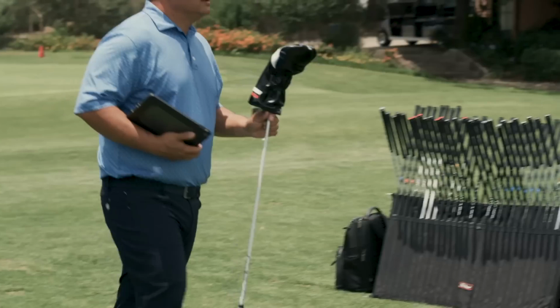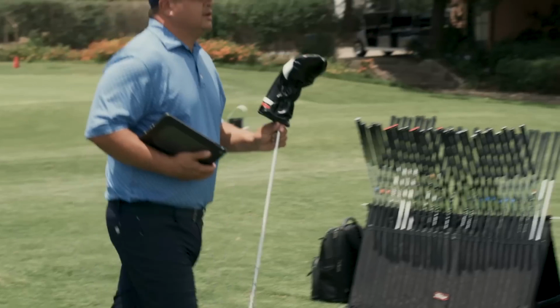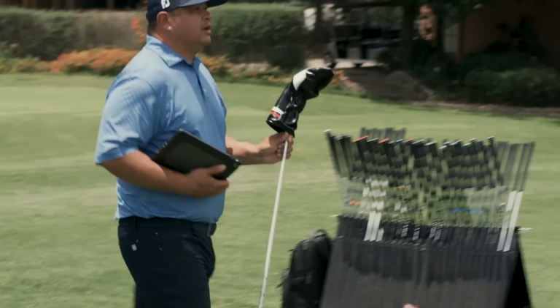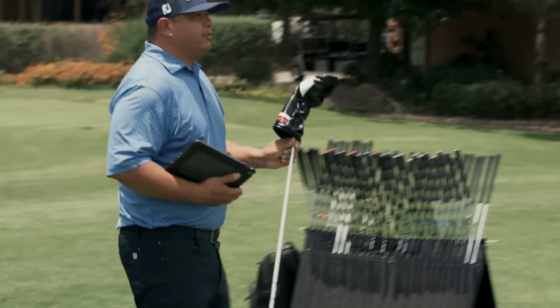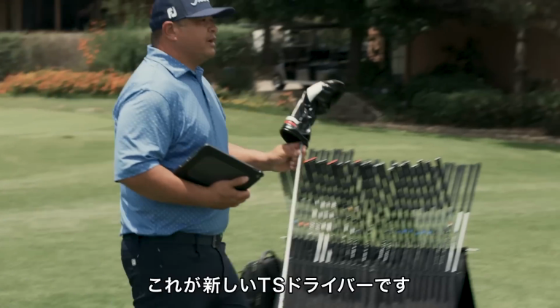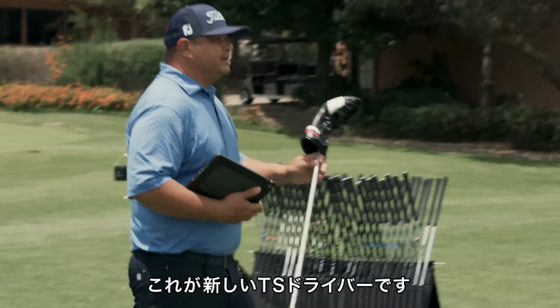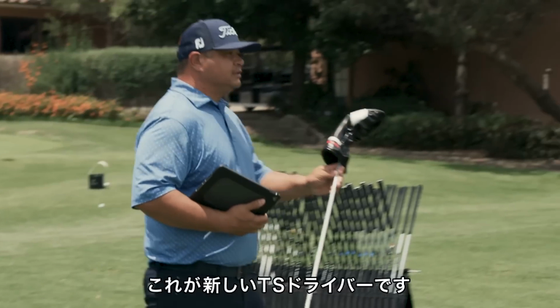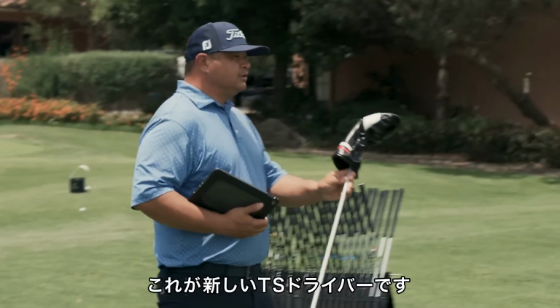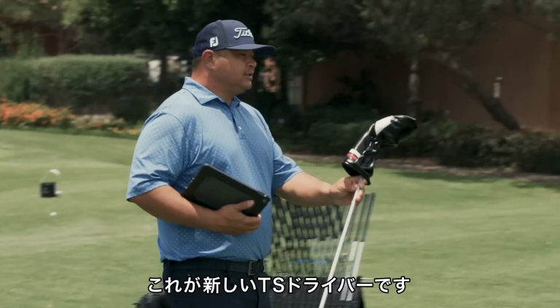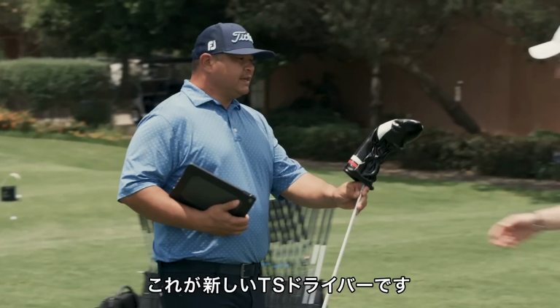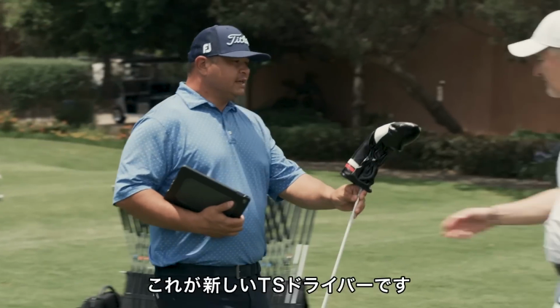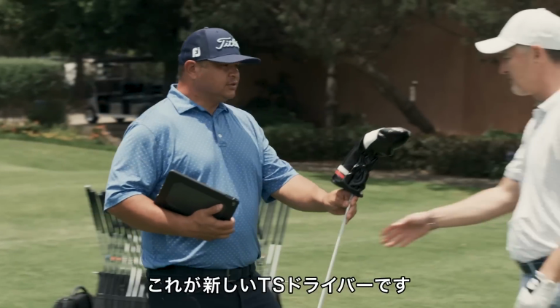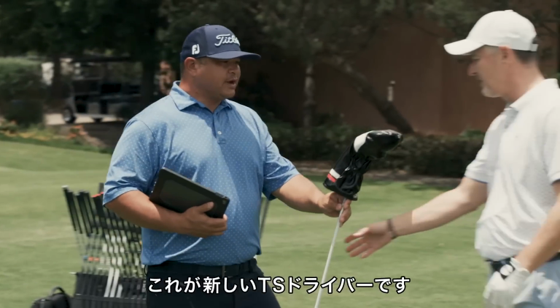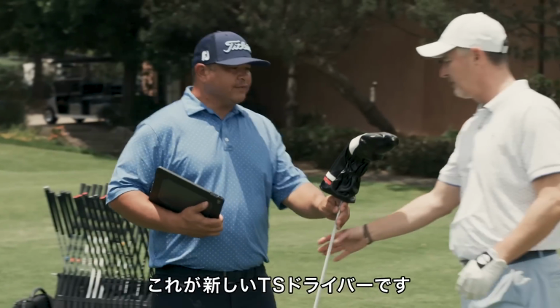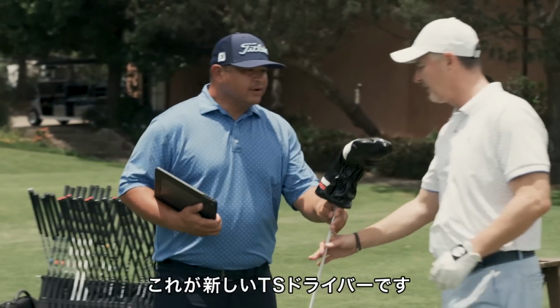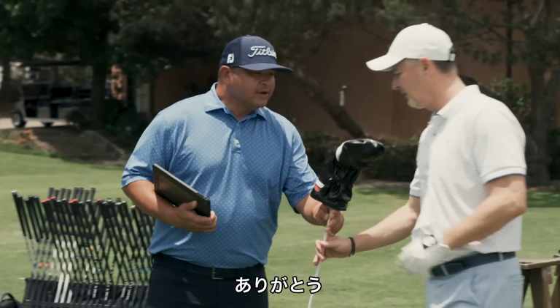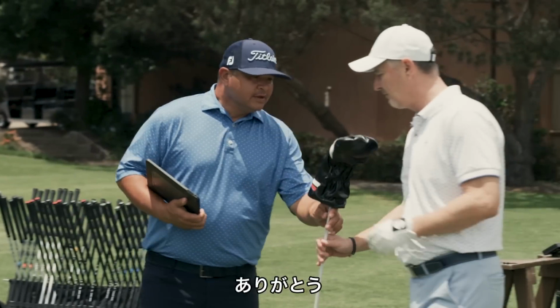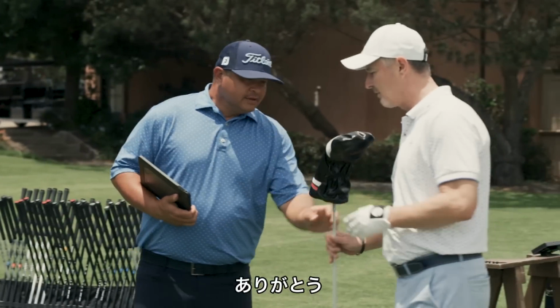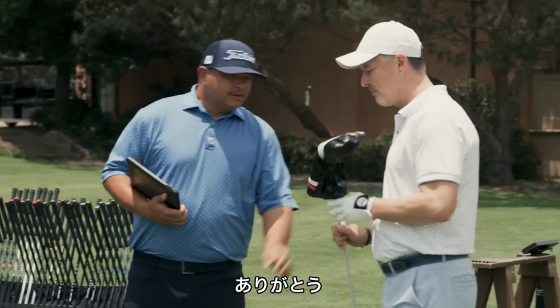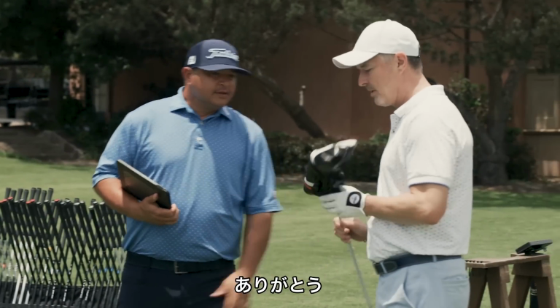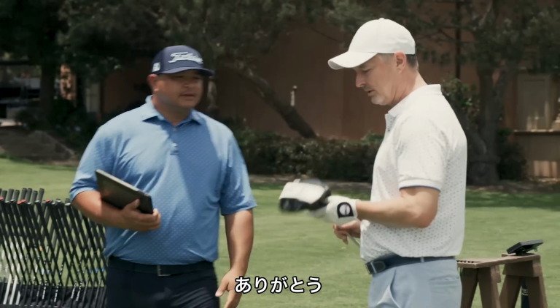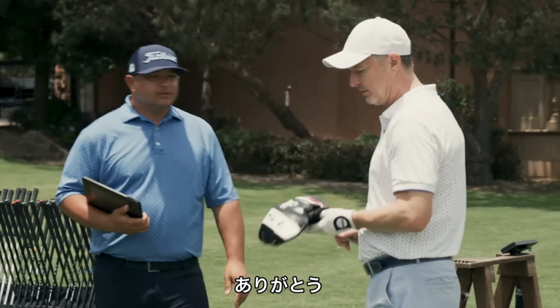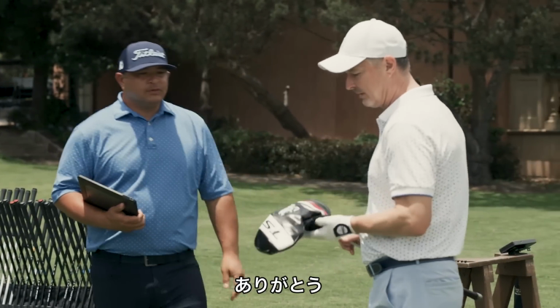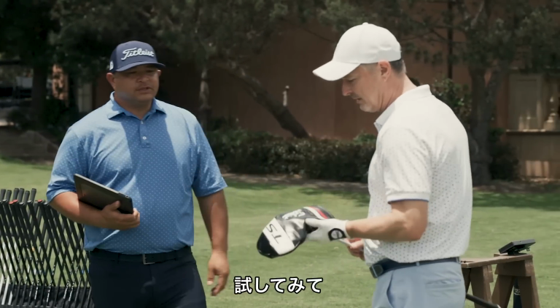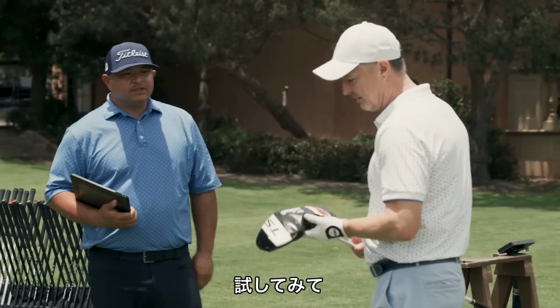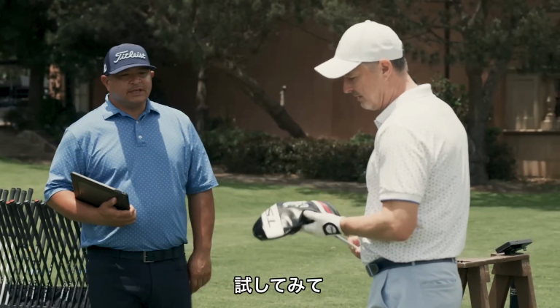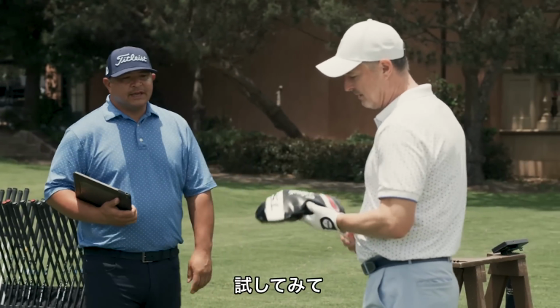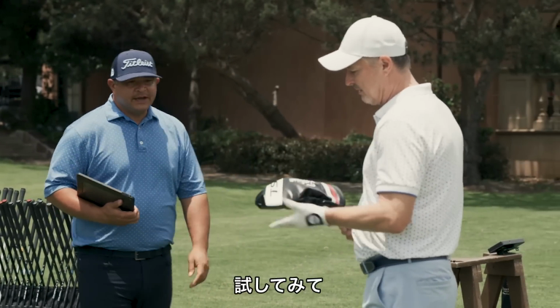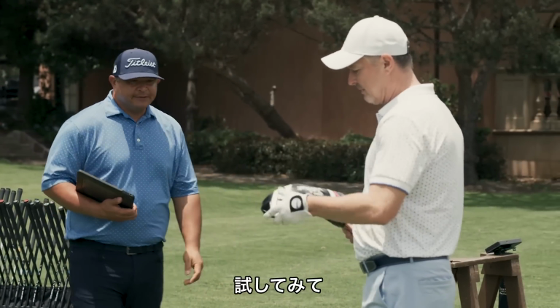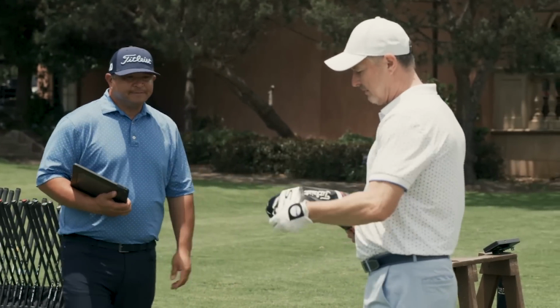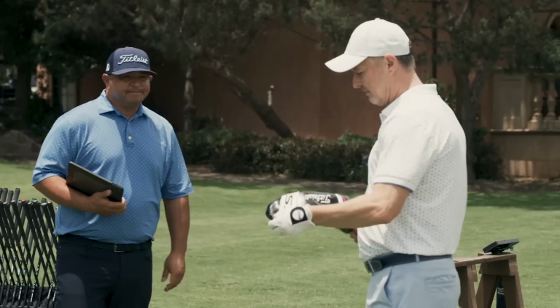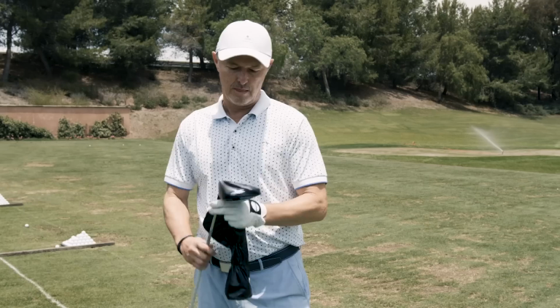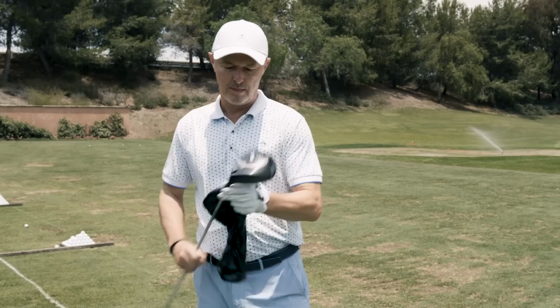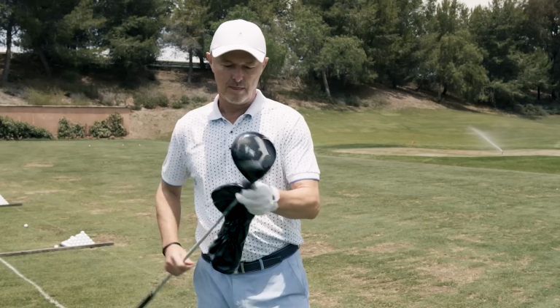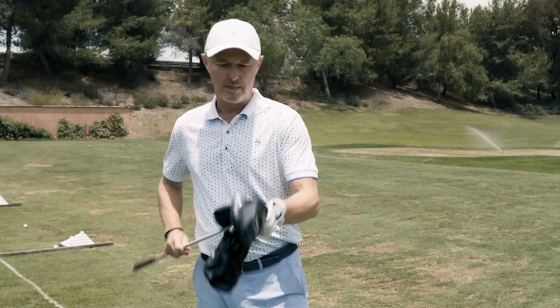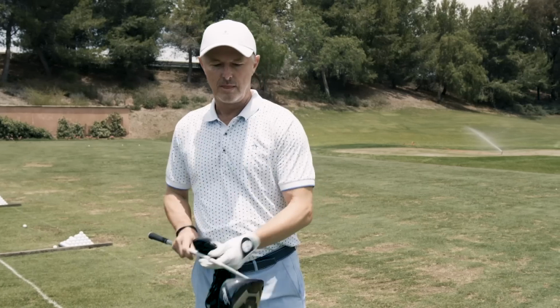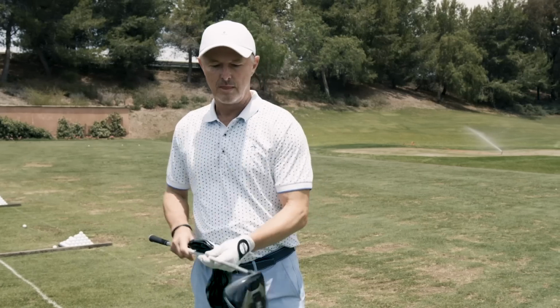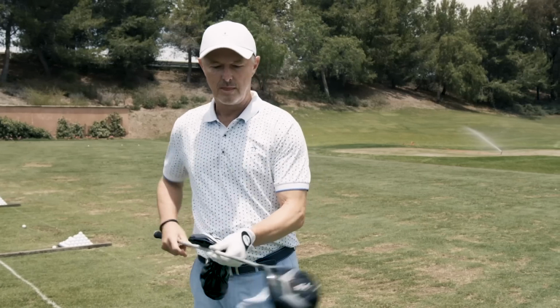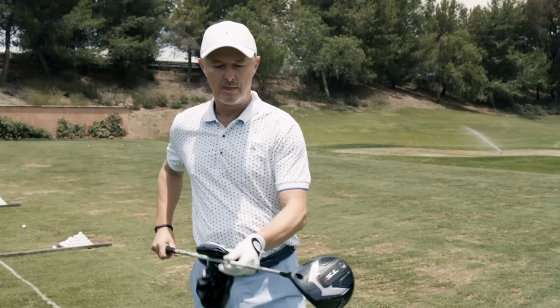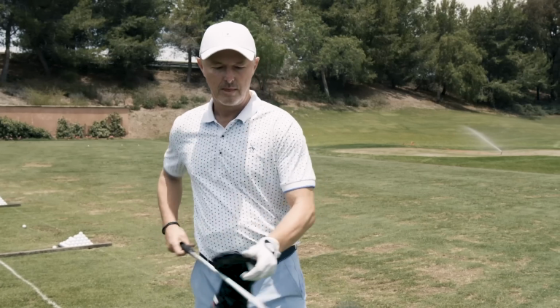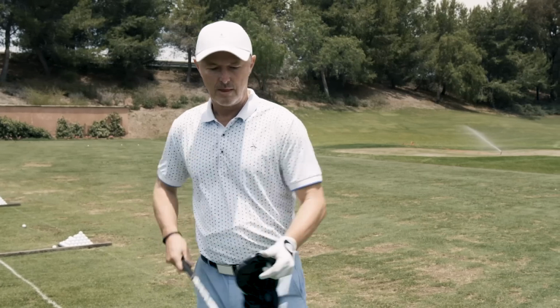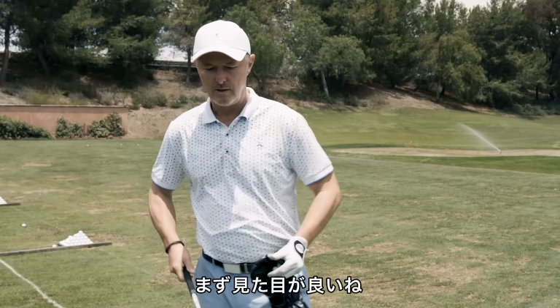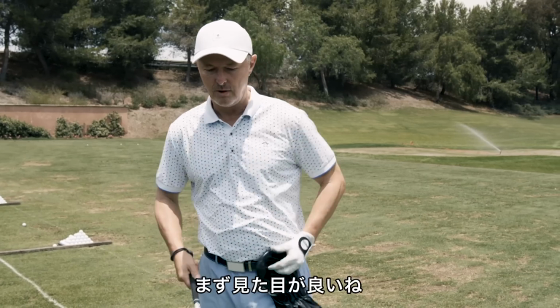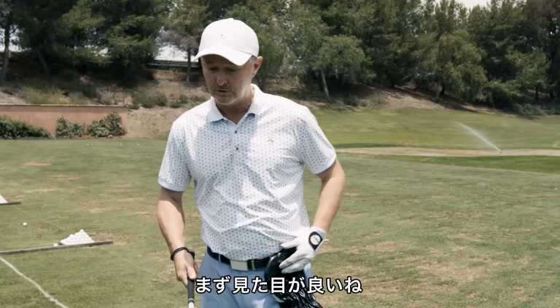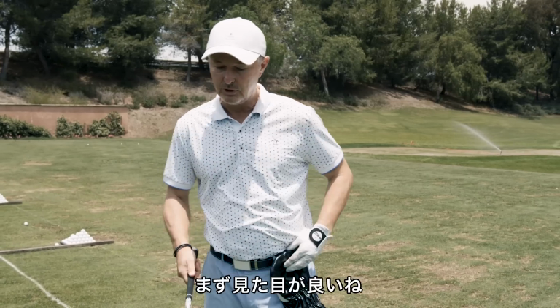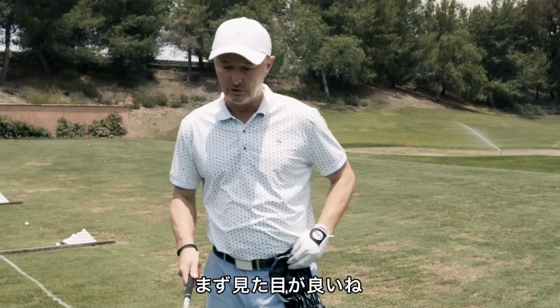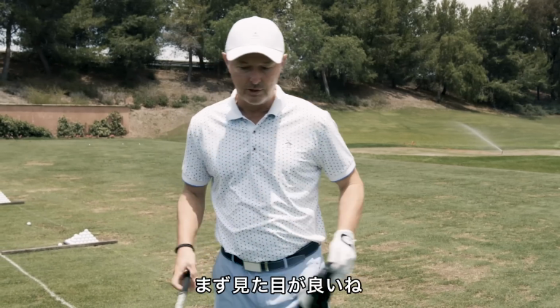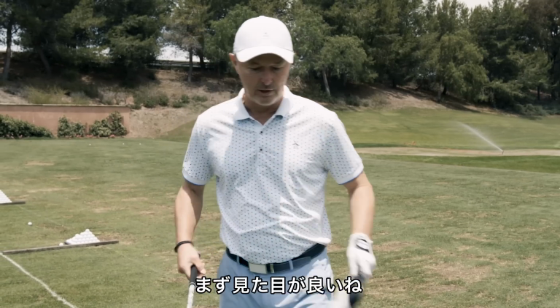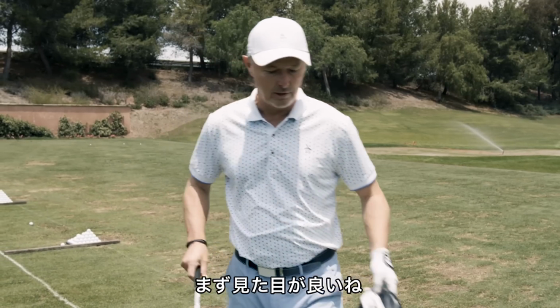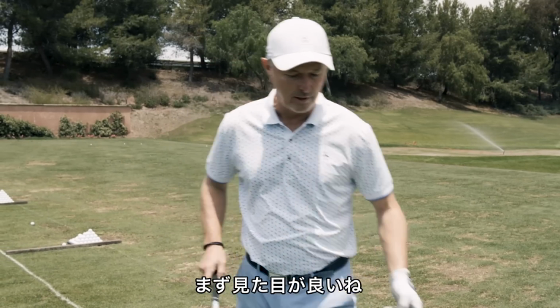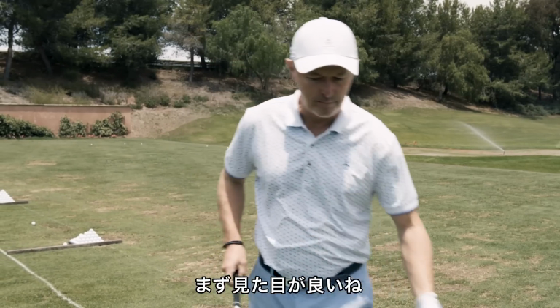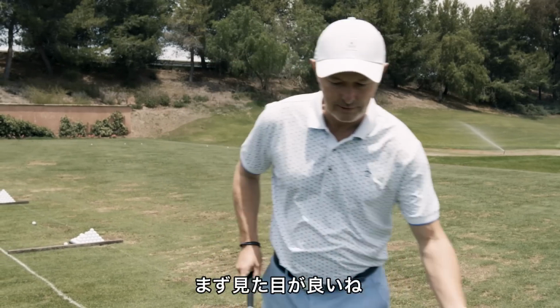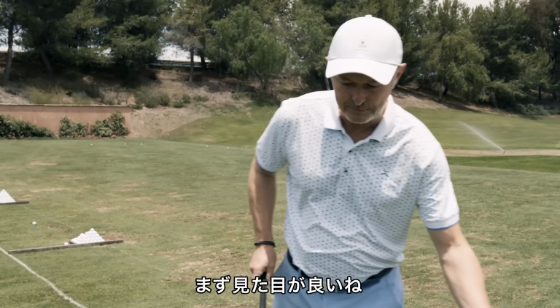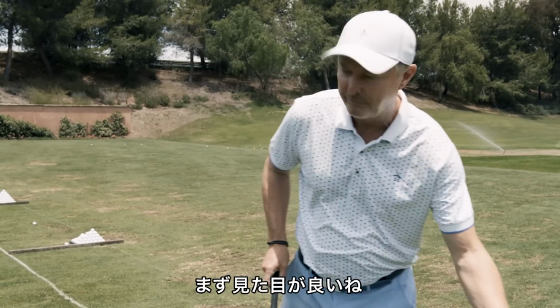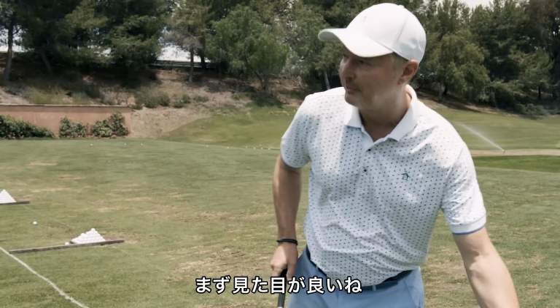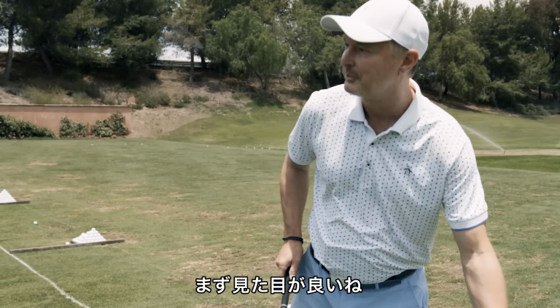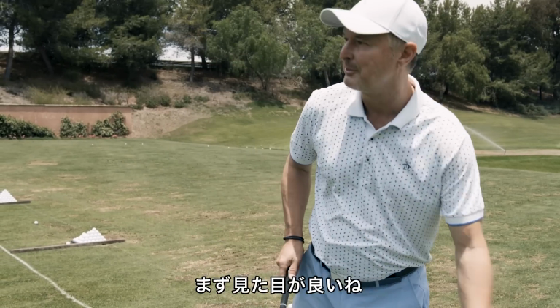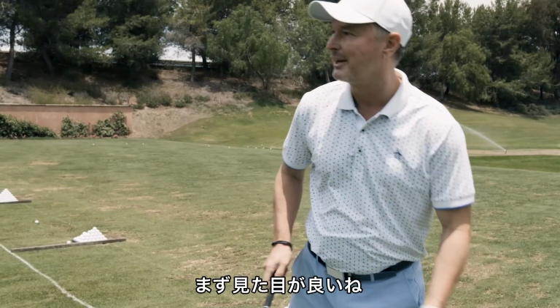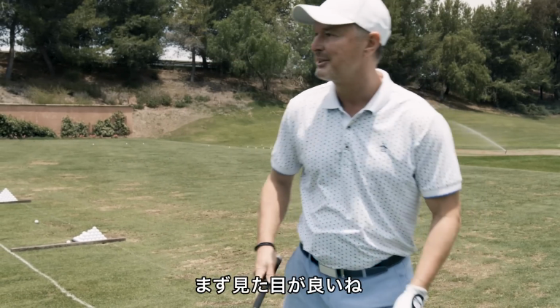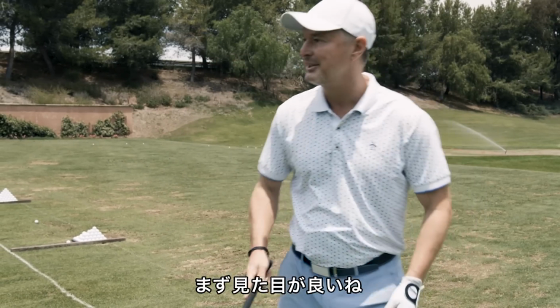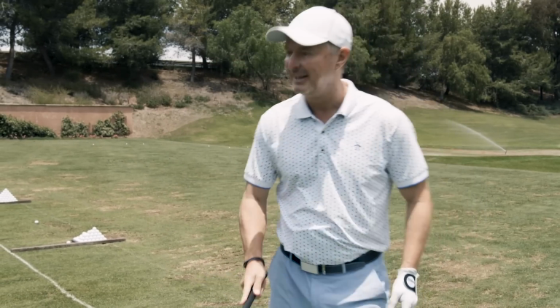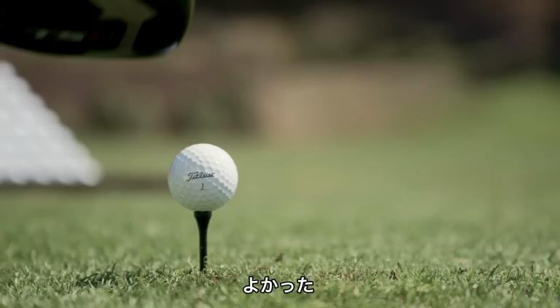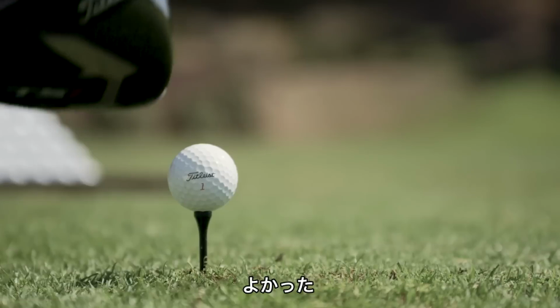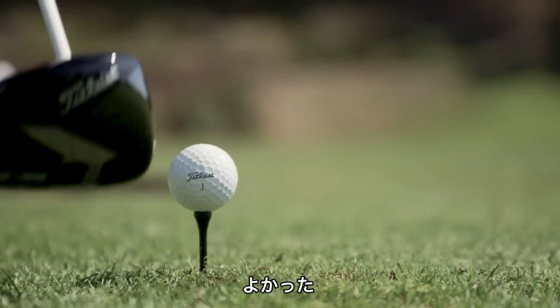All right, Brian, here's the new TS driver. Thank you very much. Why don't you check that out? Well, it's a good-looking club. That's my first reaction. Nice.